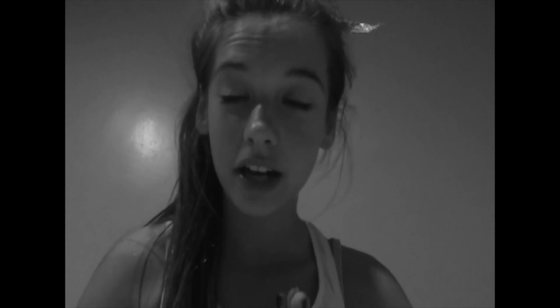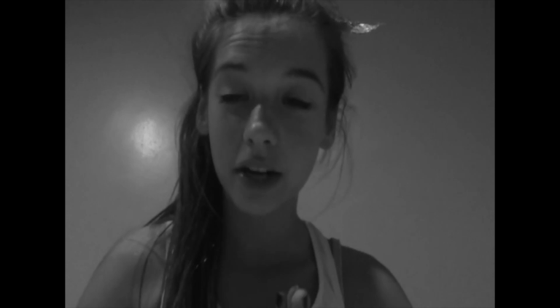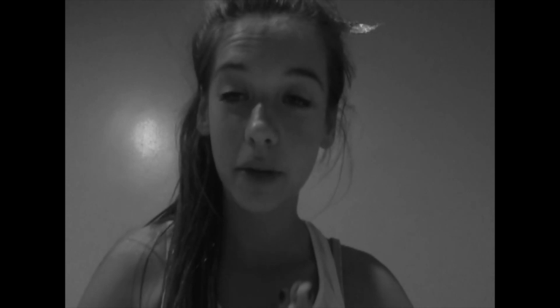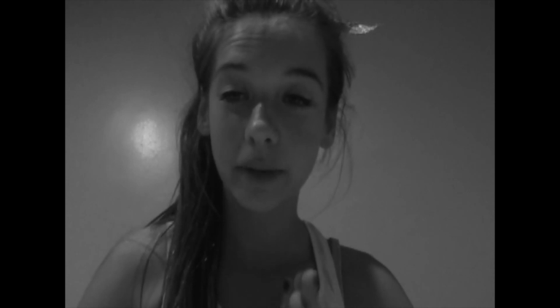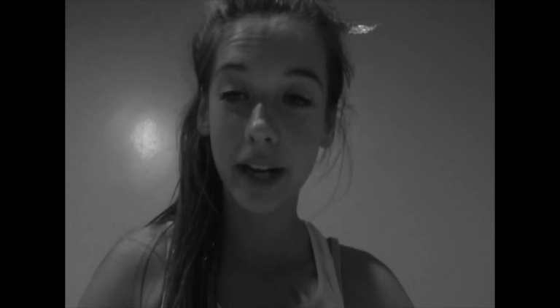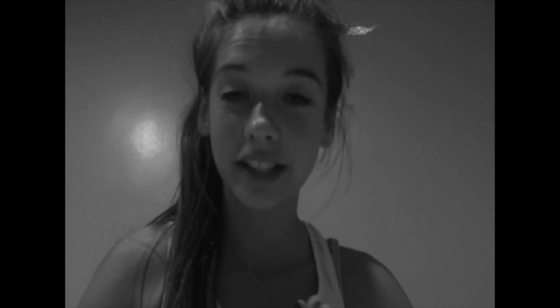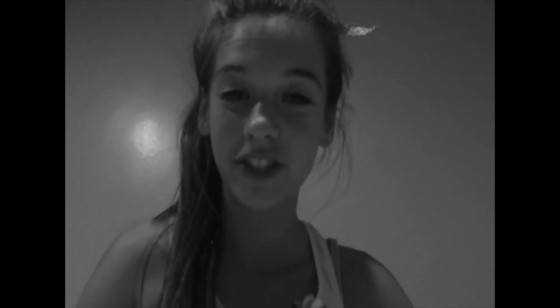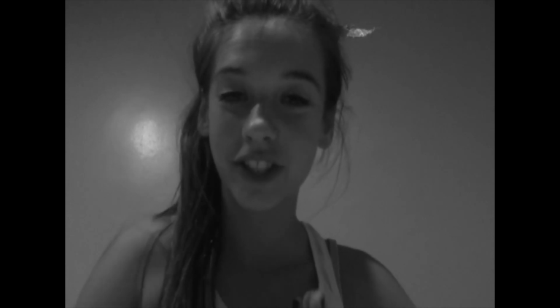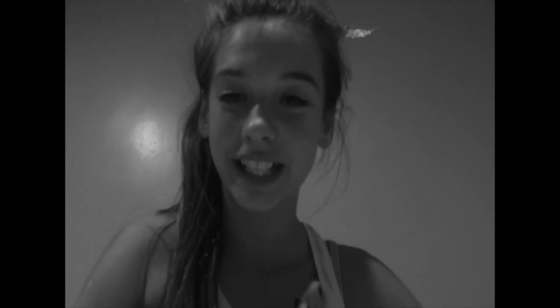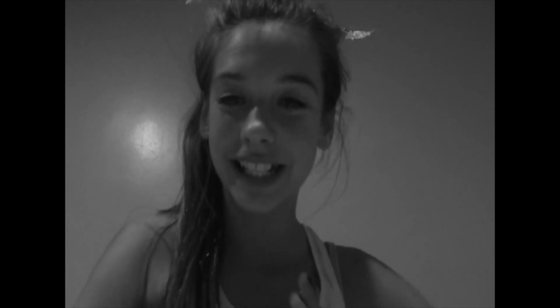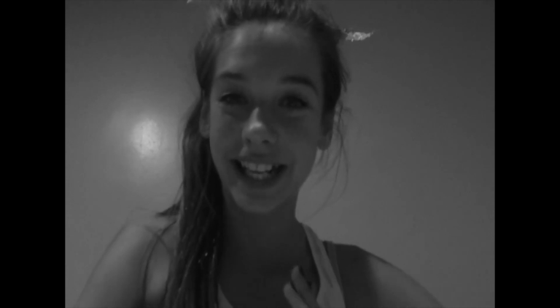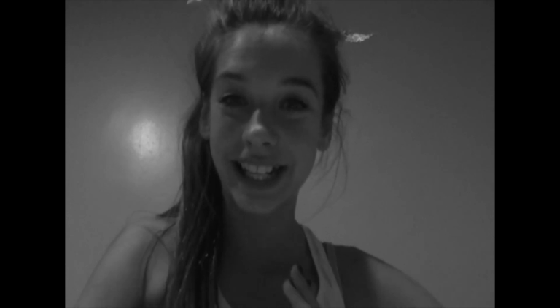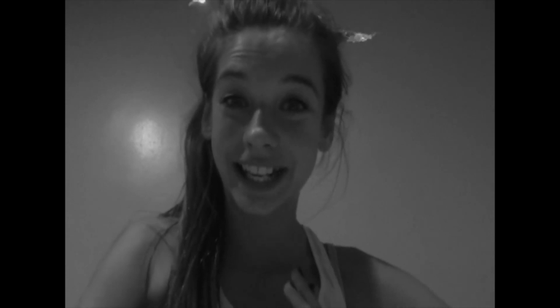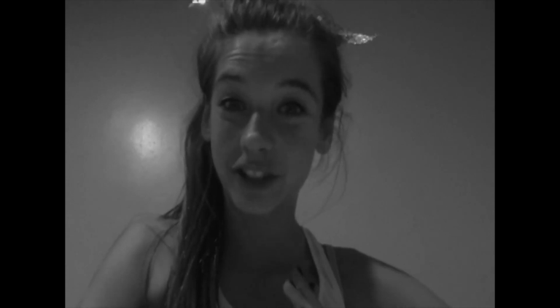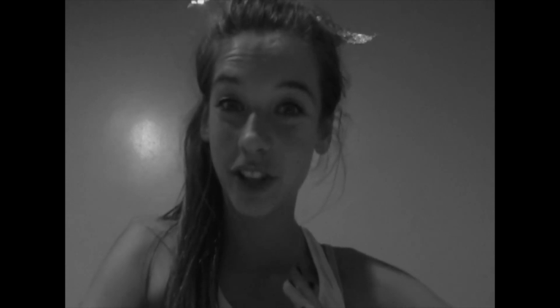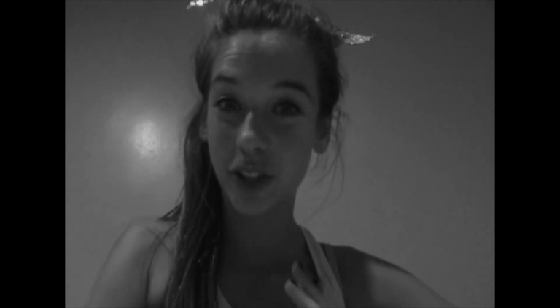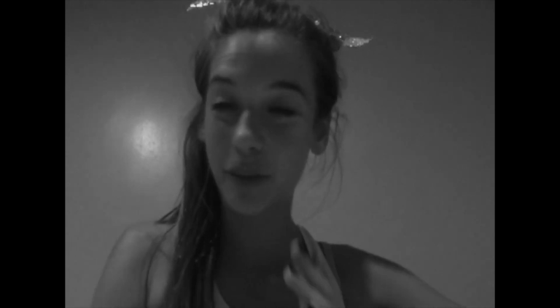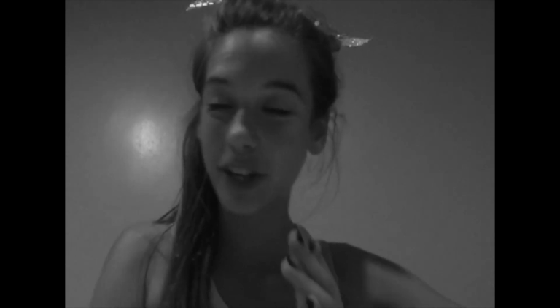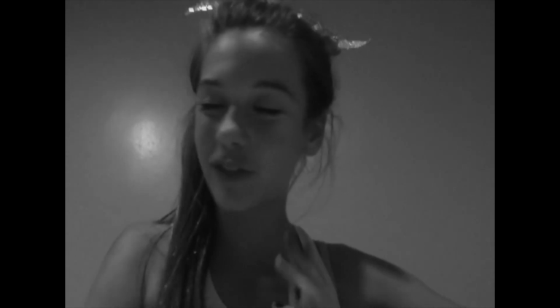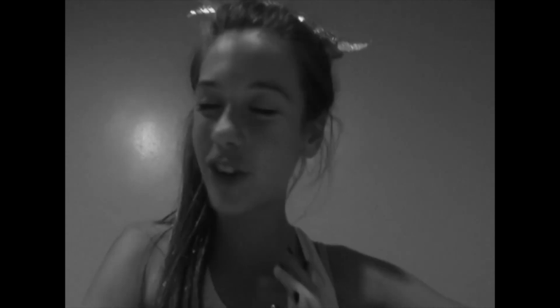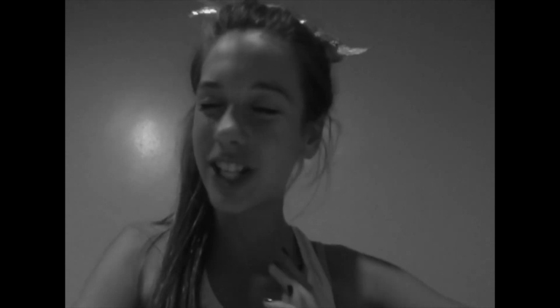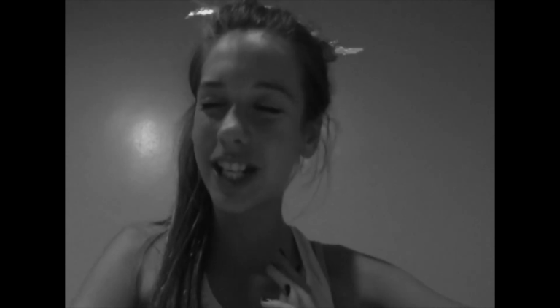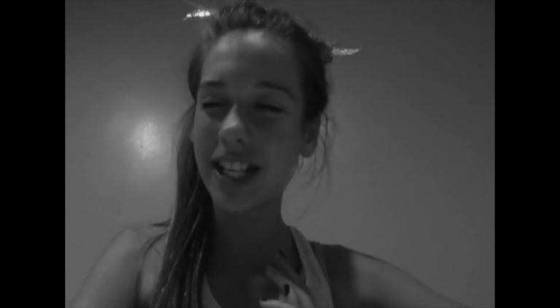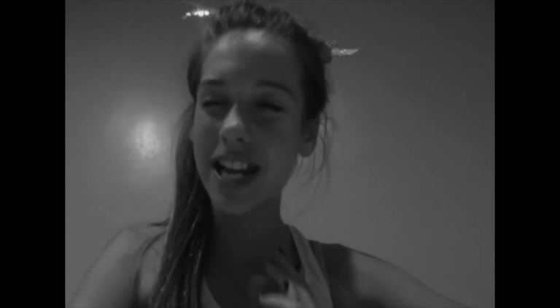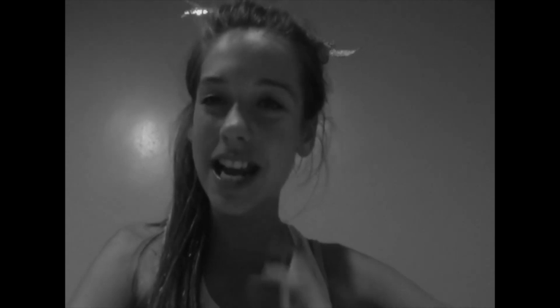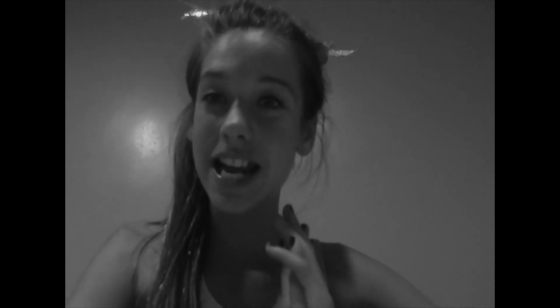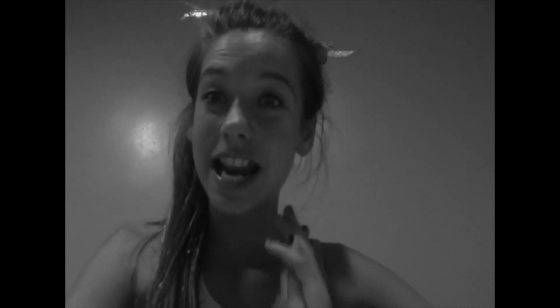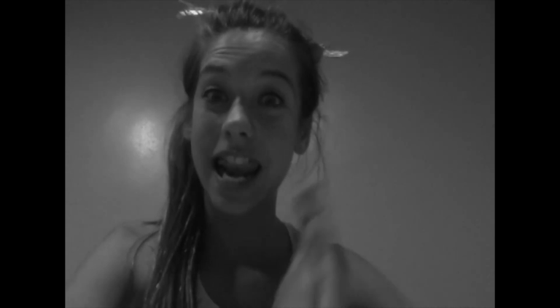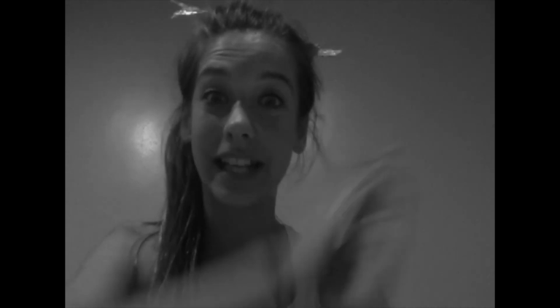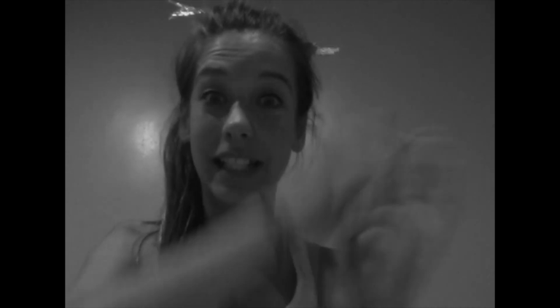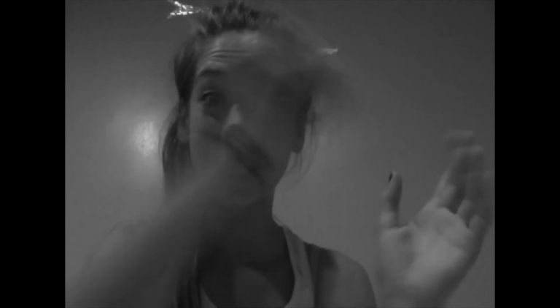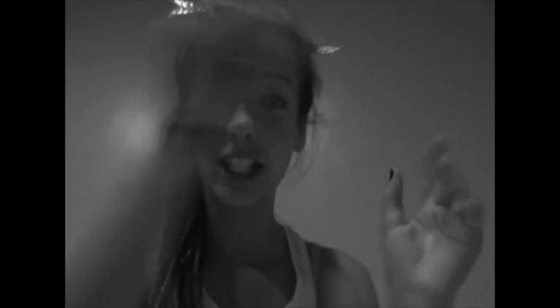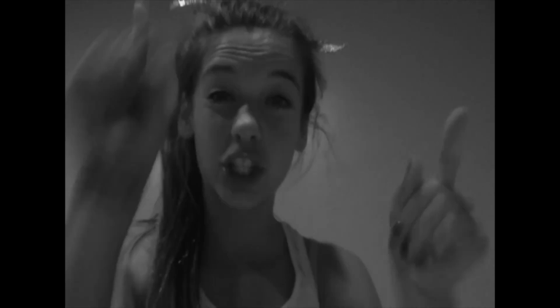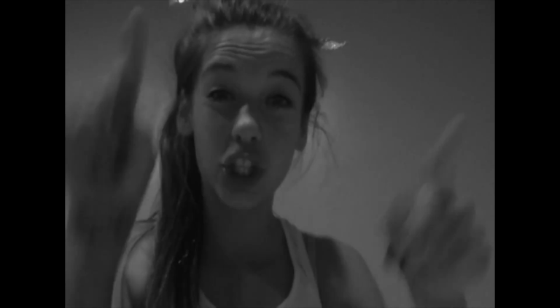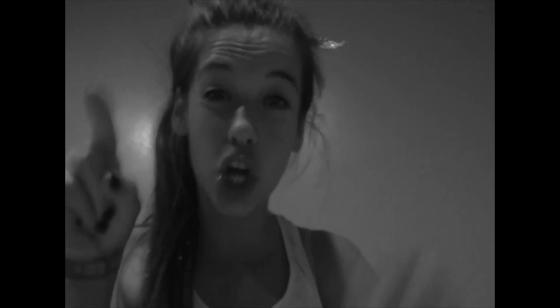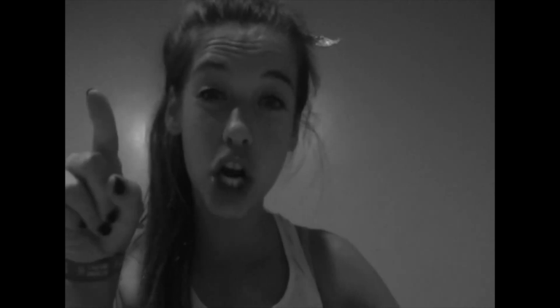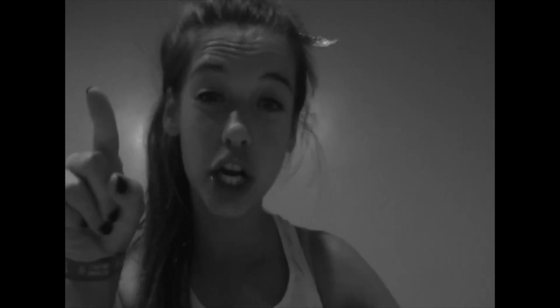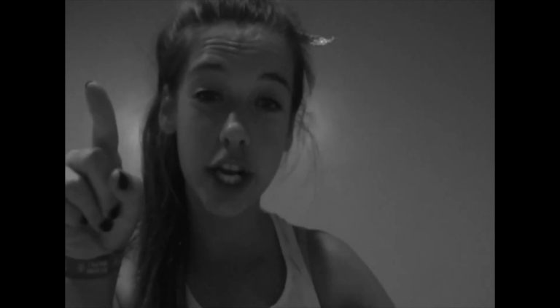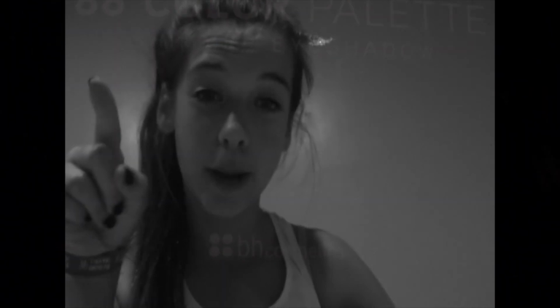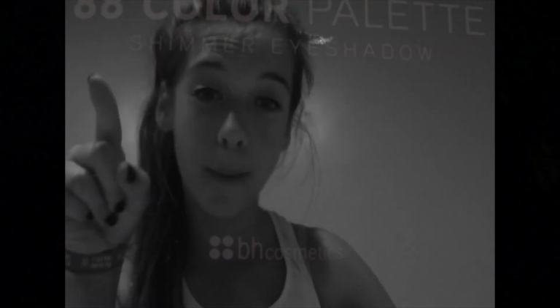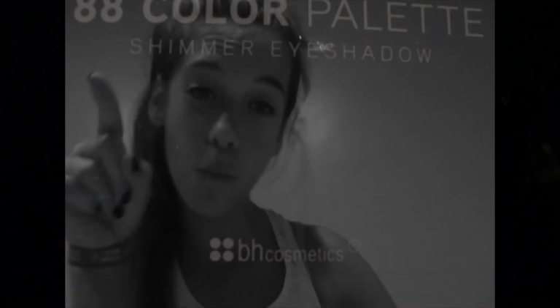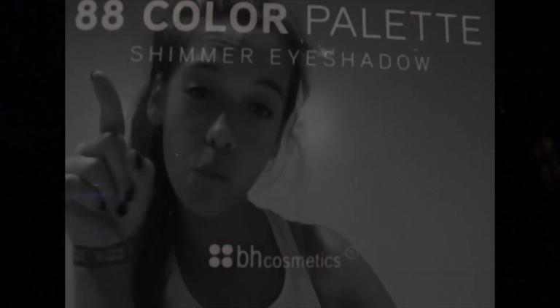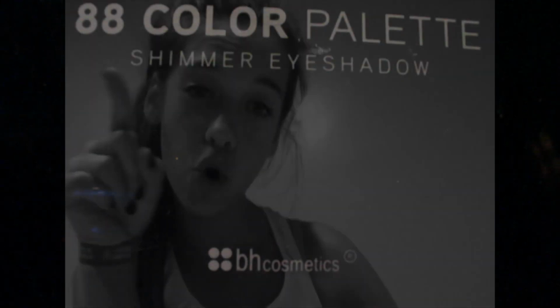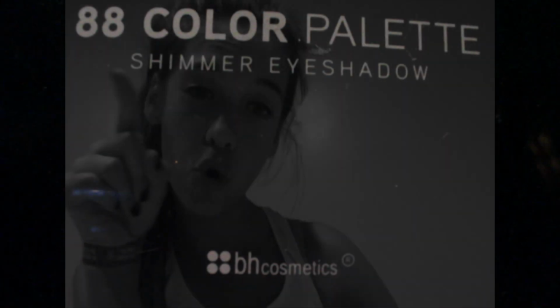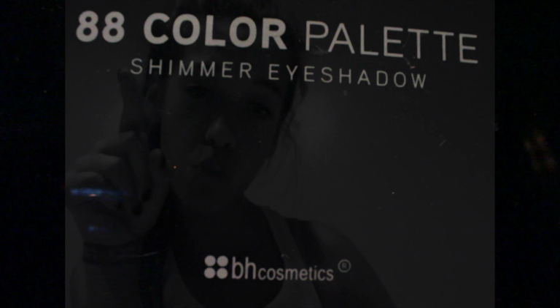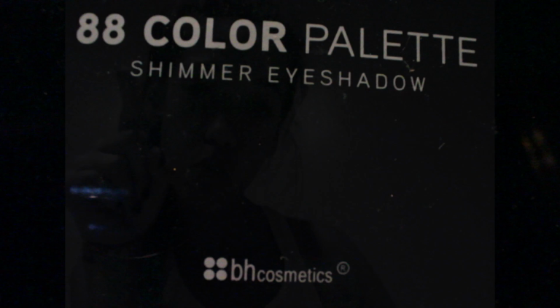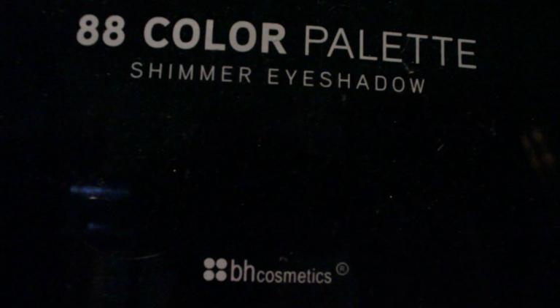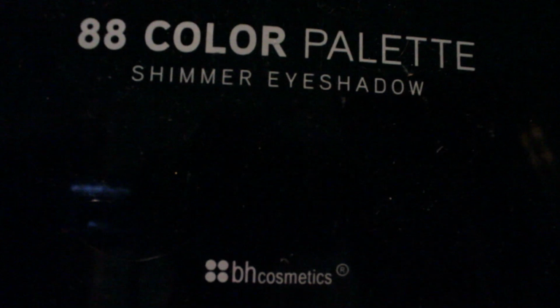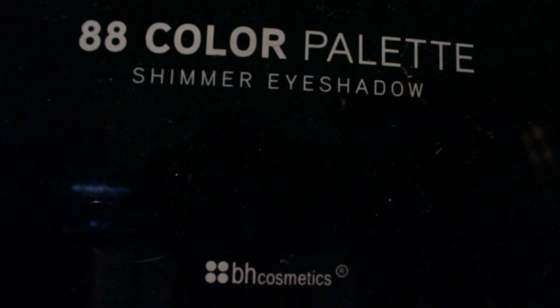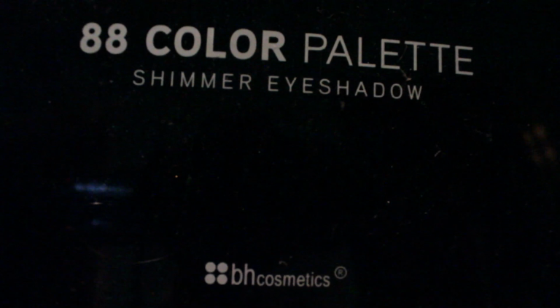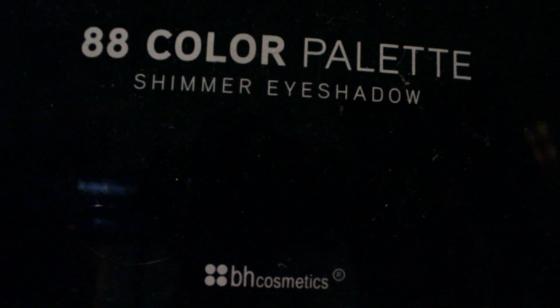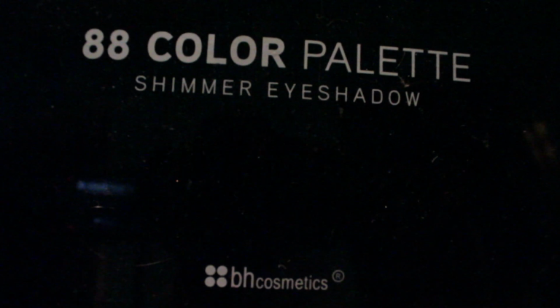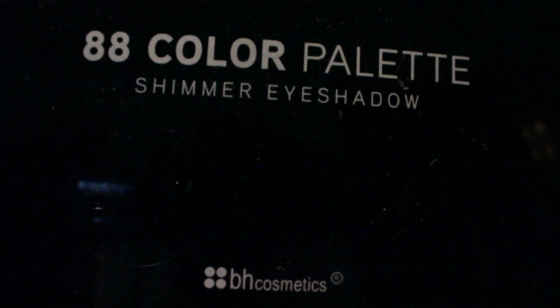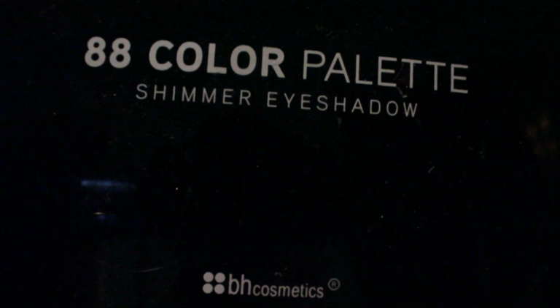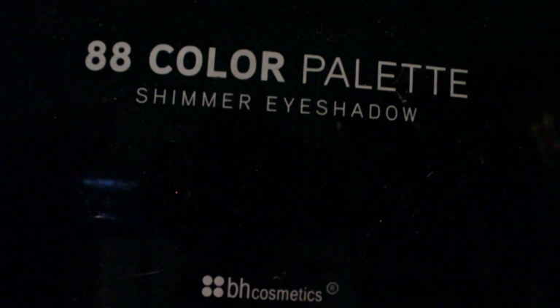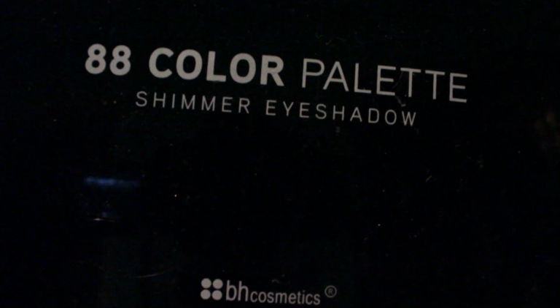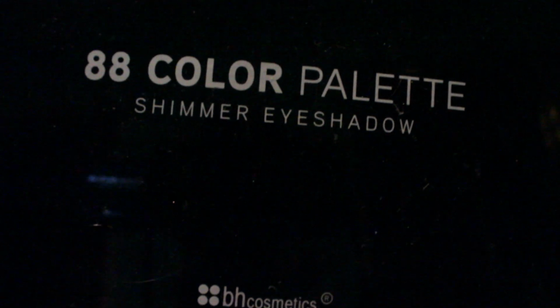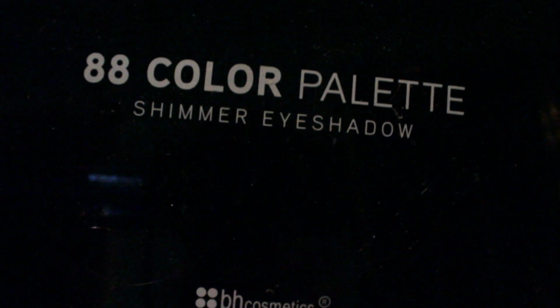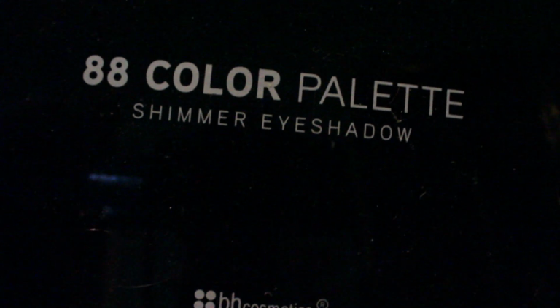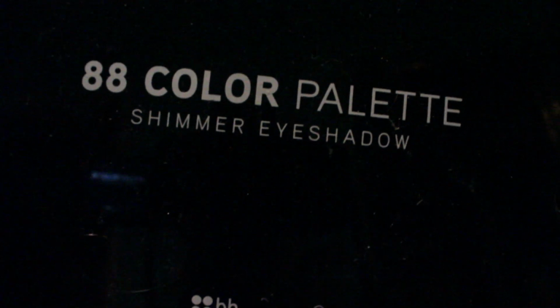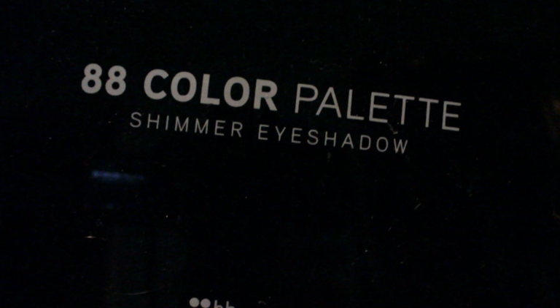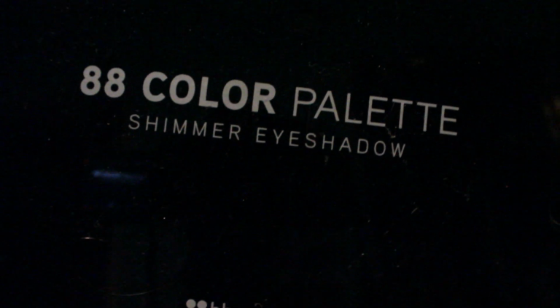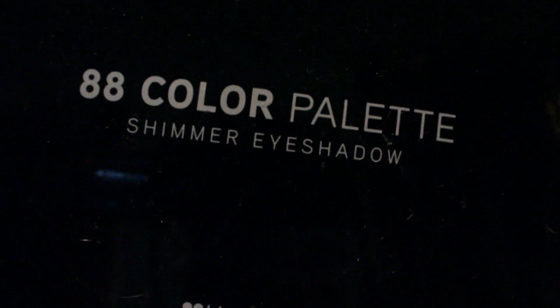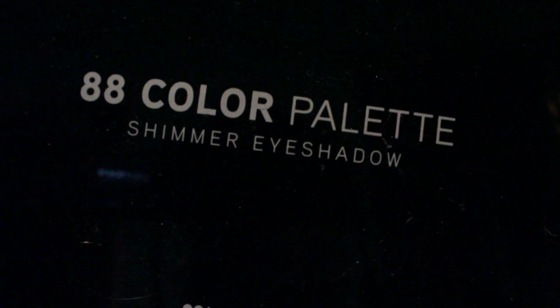I hope you guys enjoy this and thank you so, so much for watching. Let's get started. I'm using the 88 color palette for this tutorial.